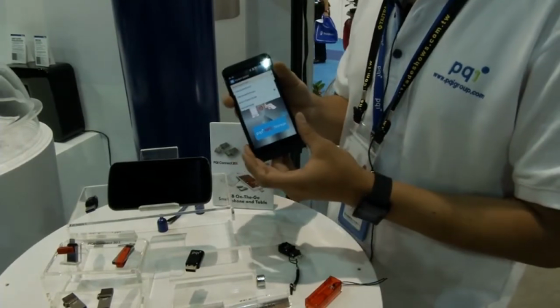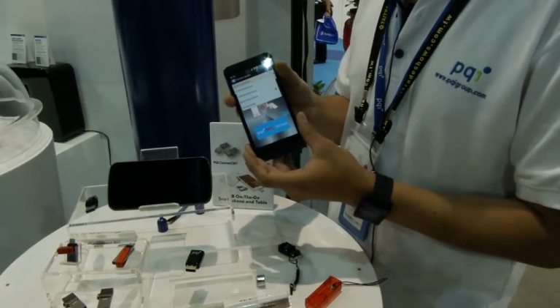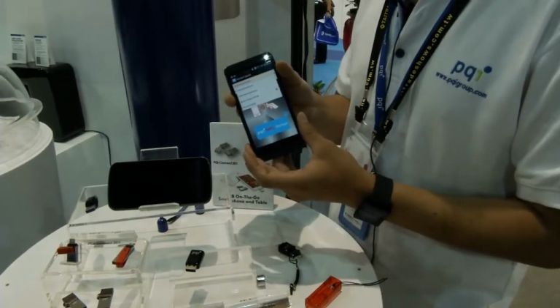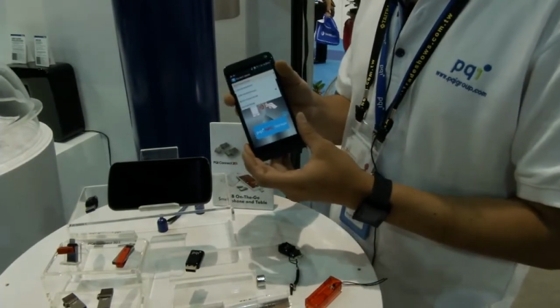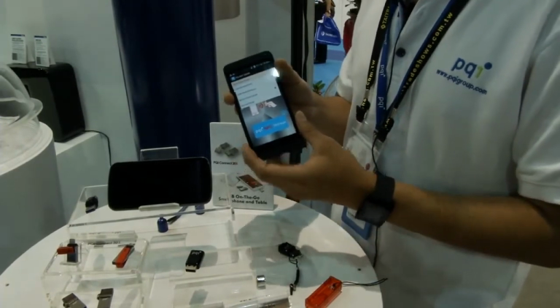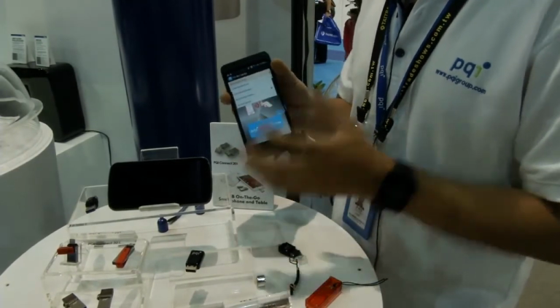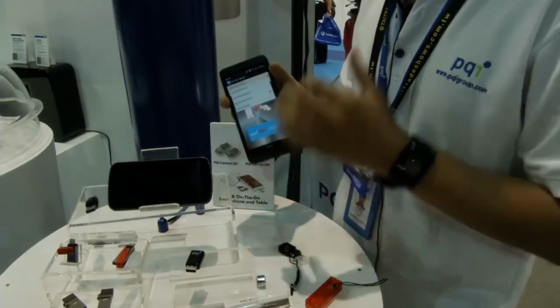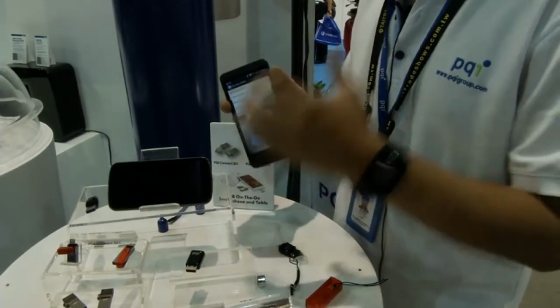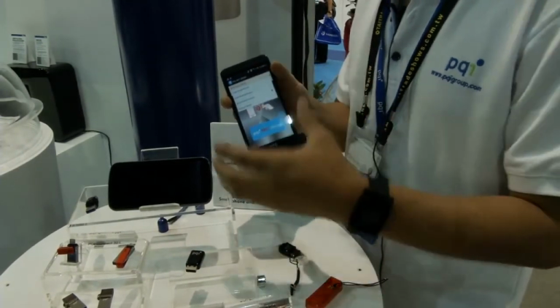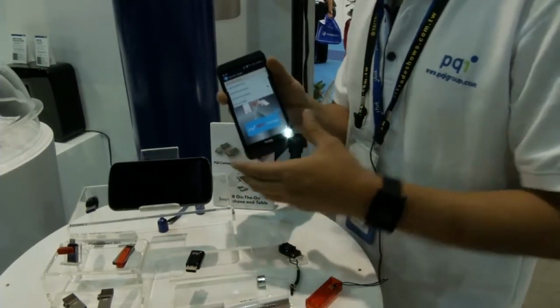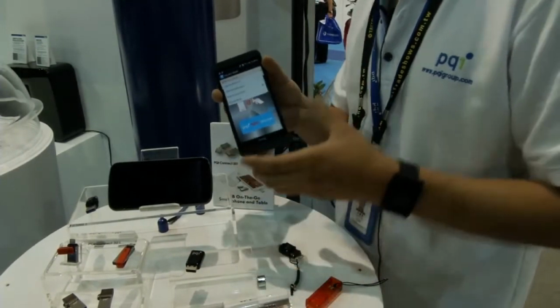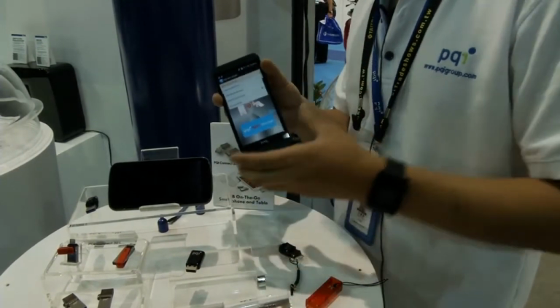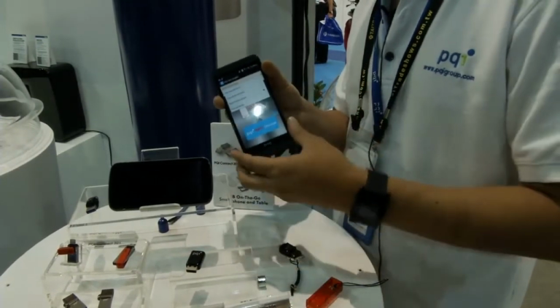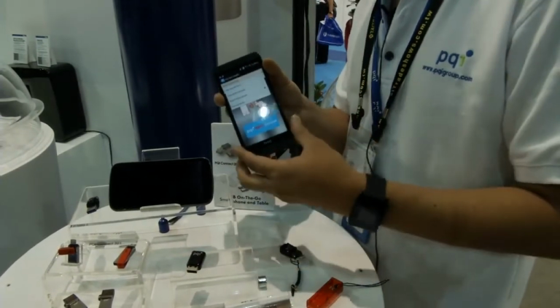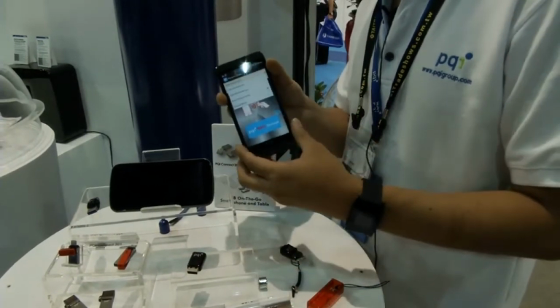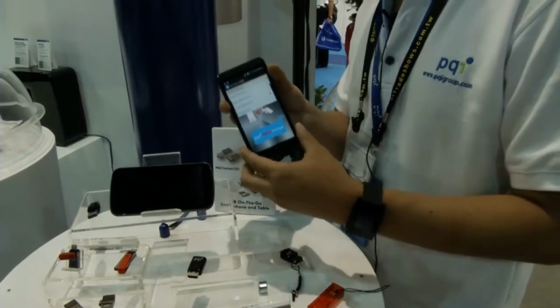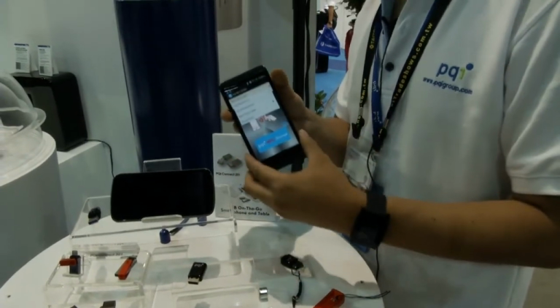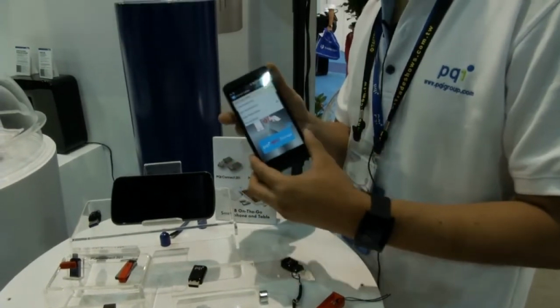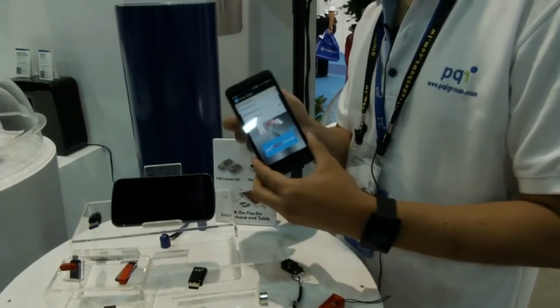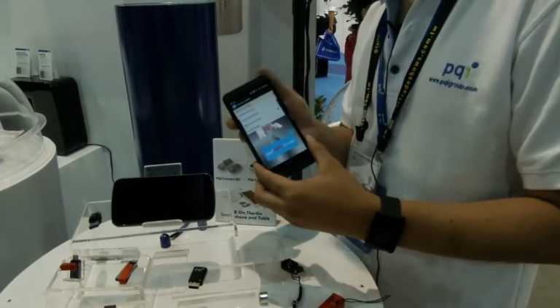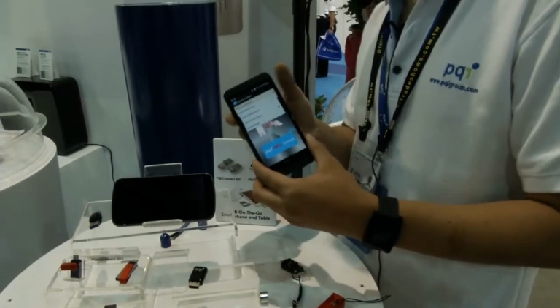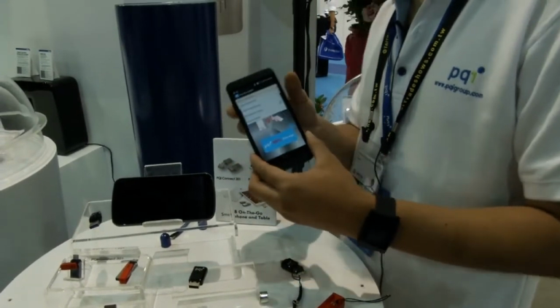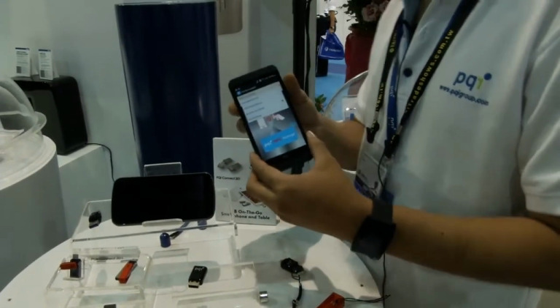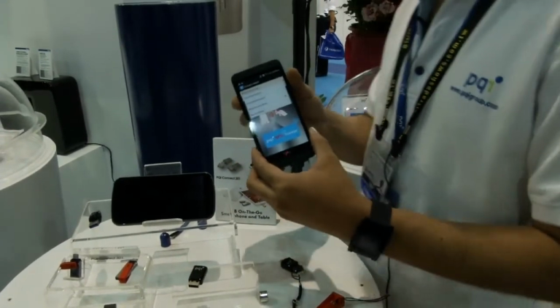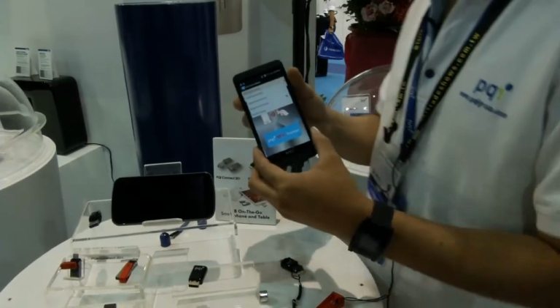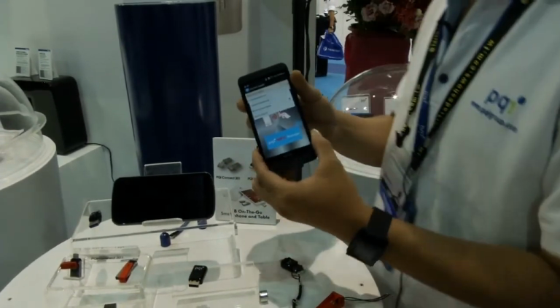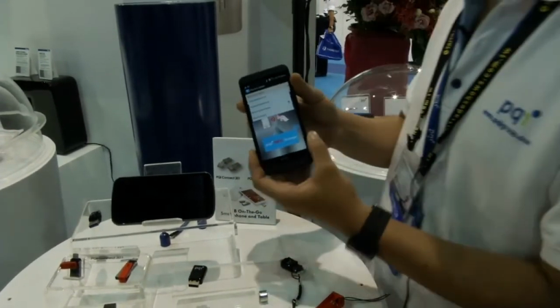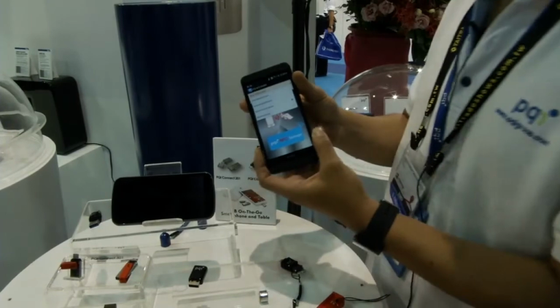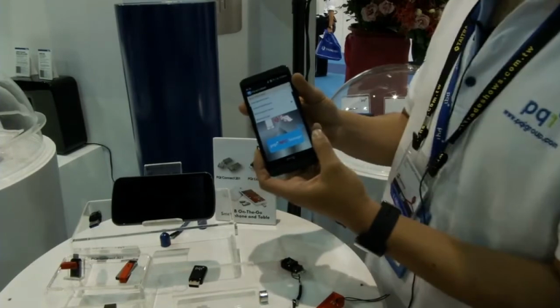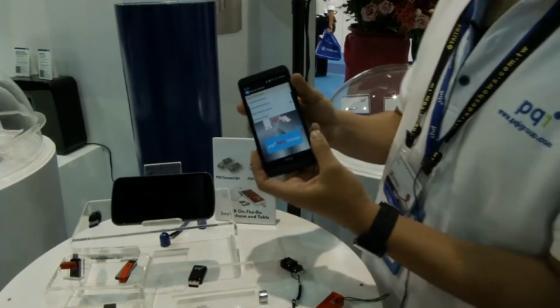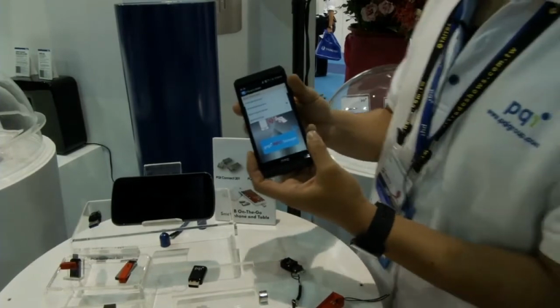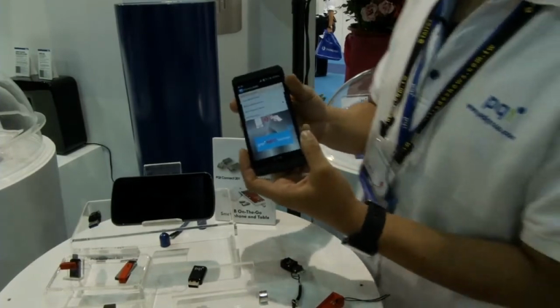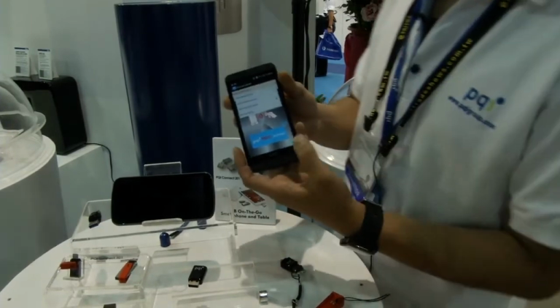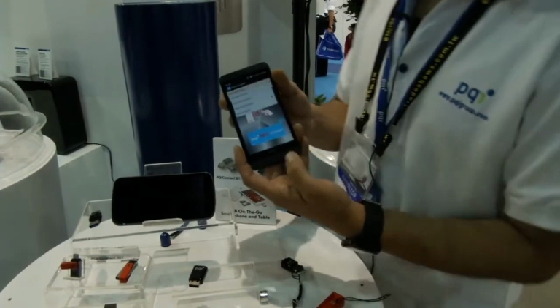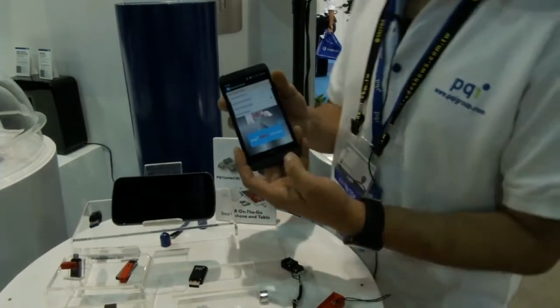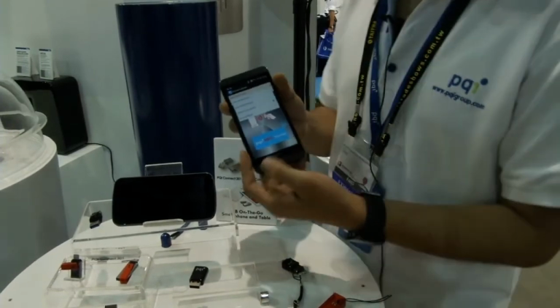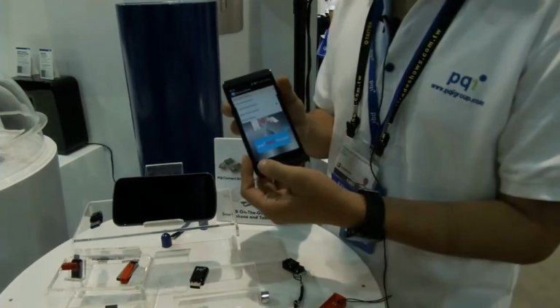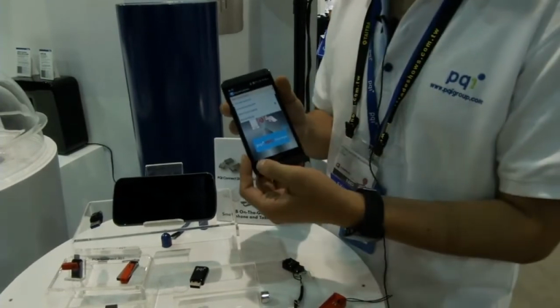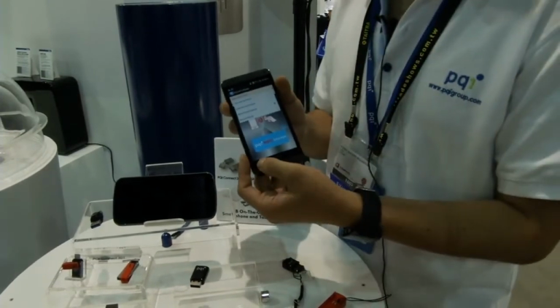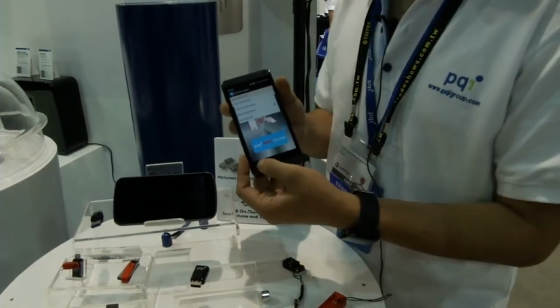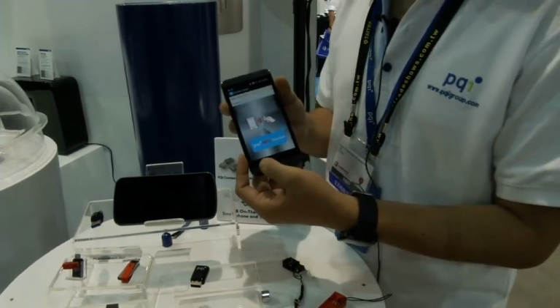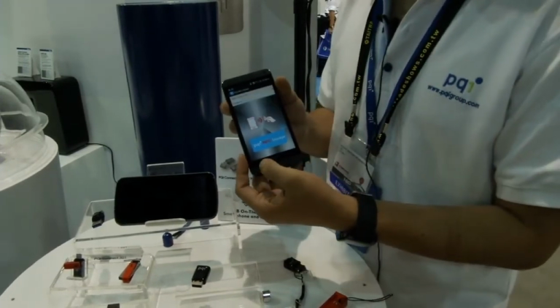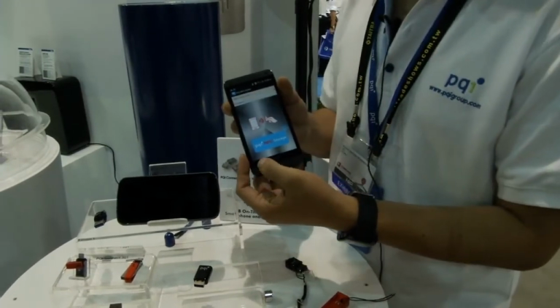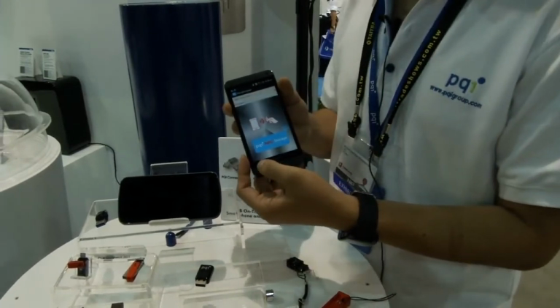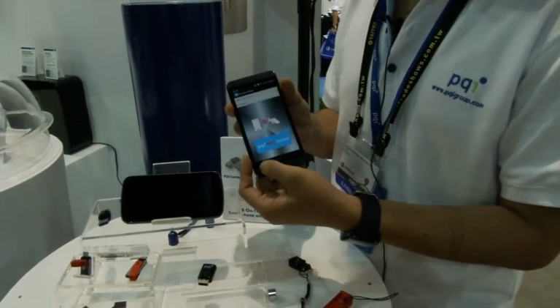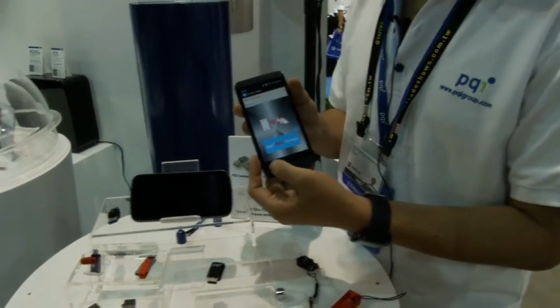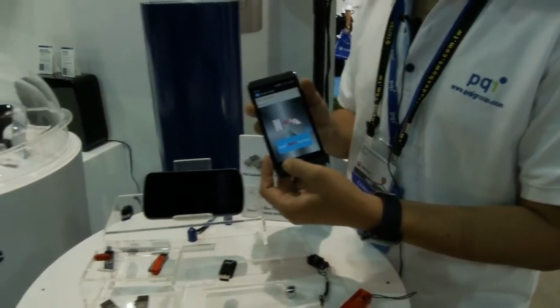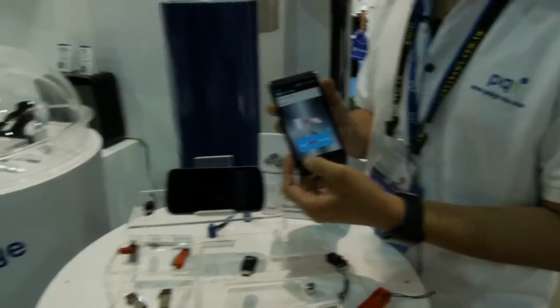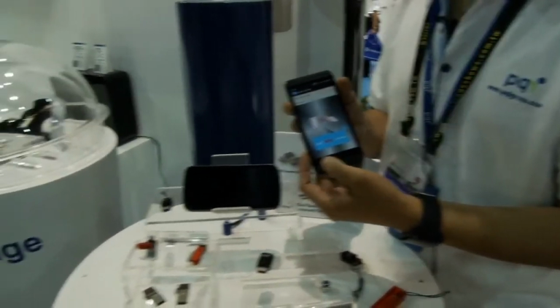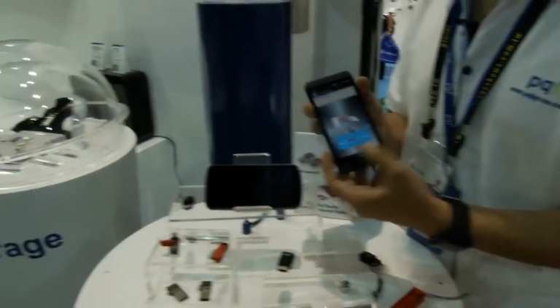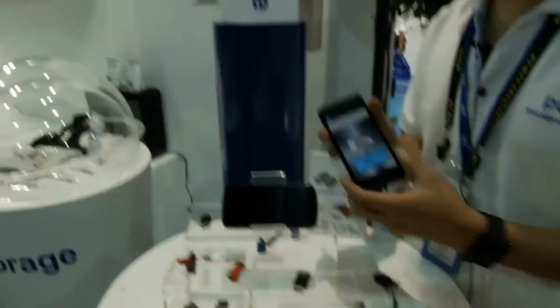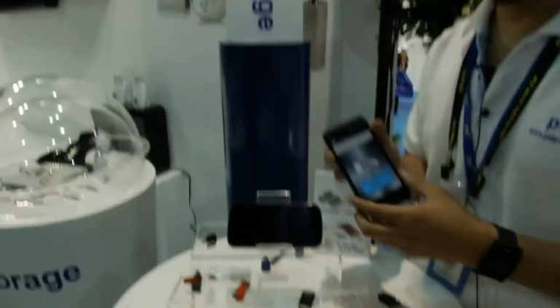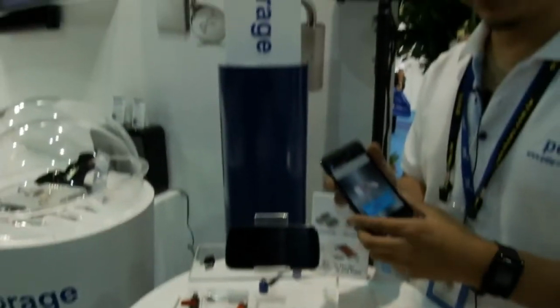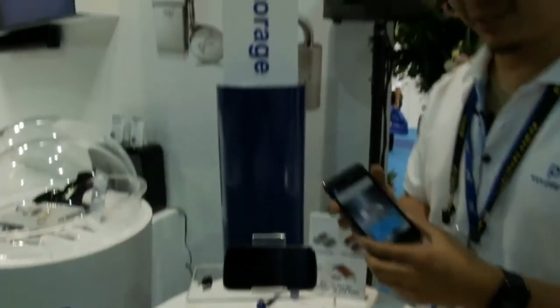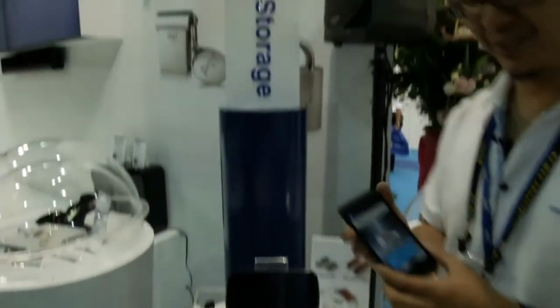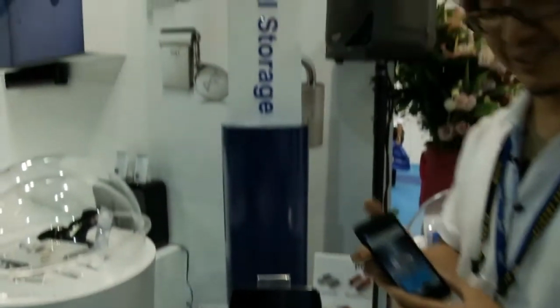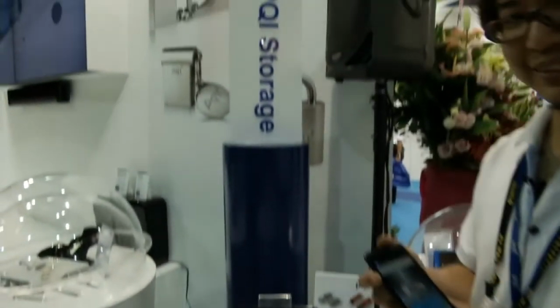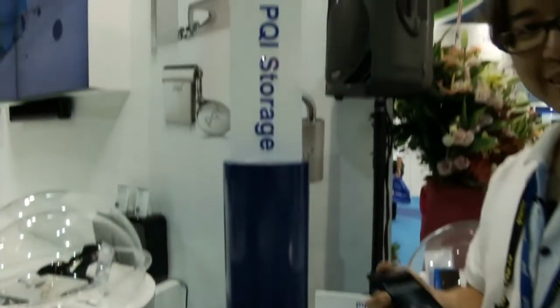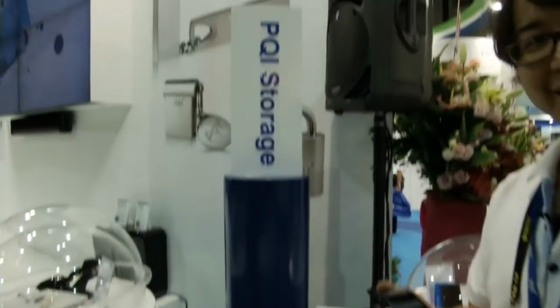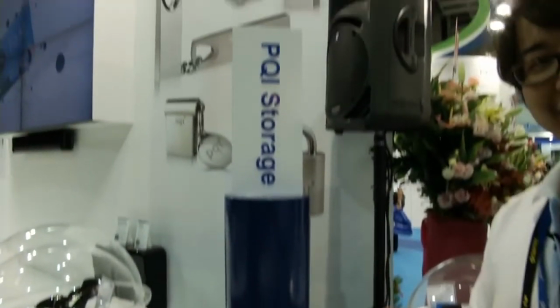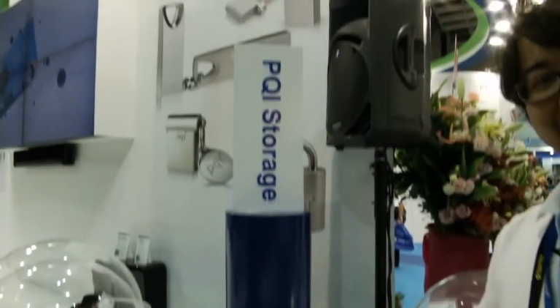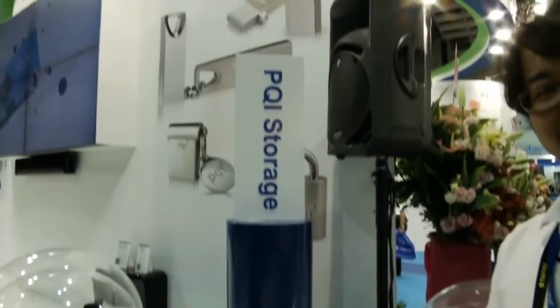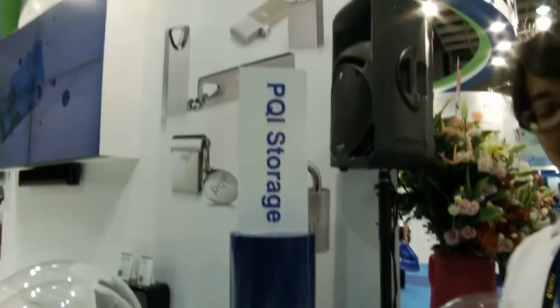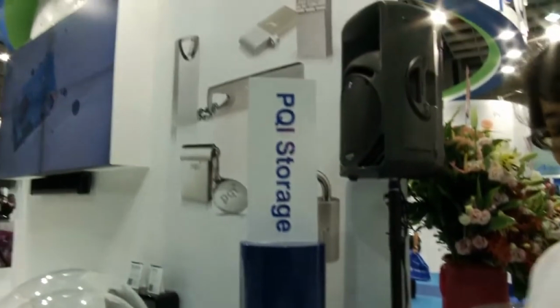That's all. Thank you very much. This is PQI here at Computex 2013.